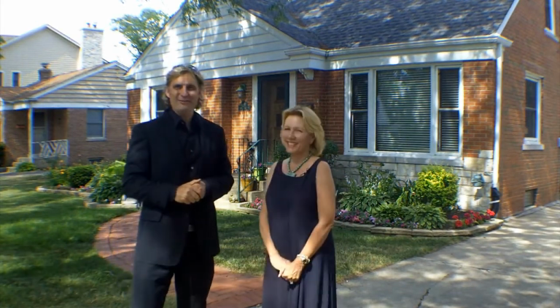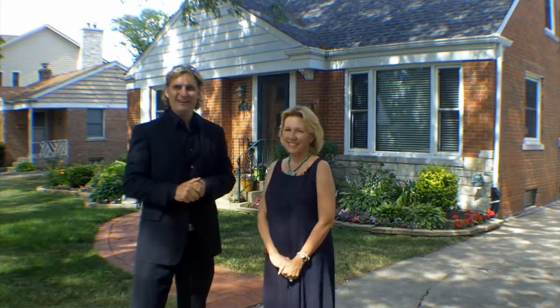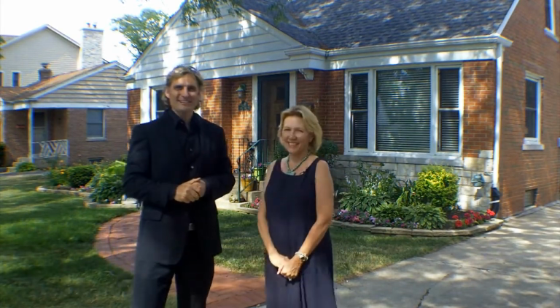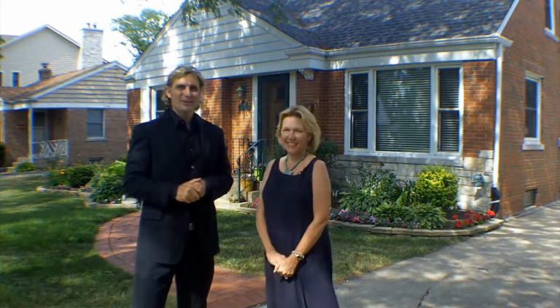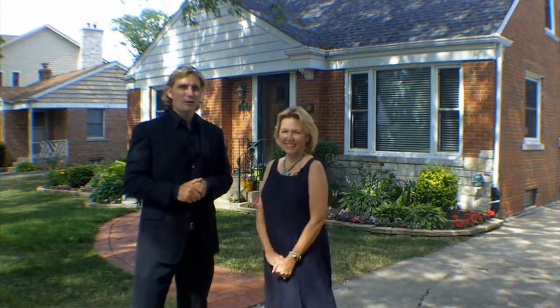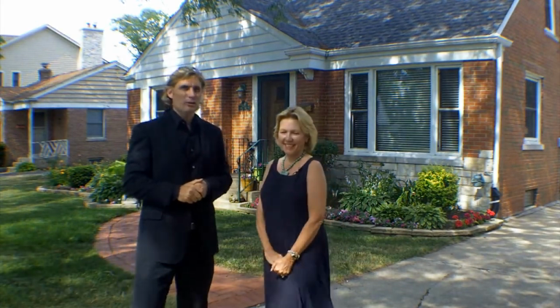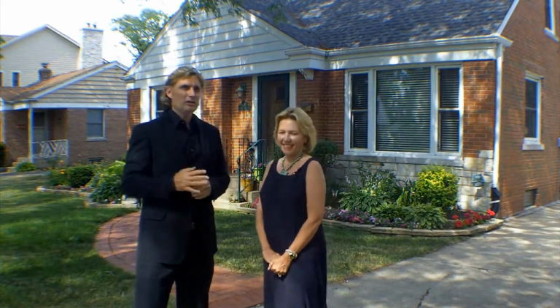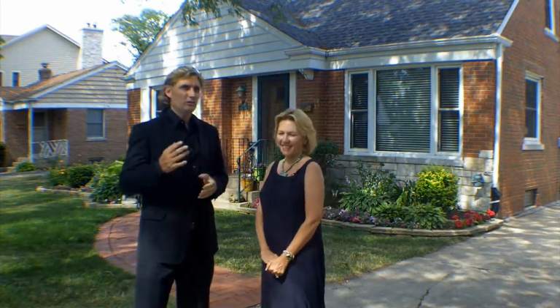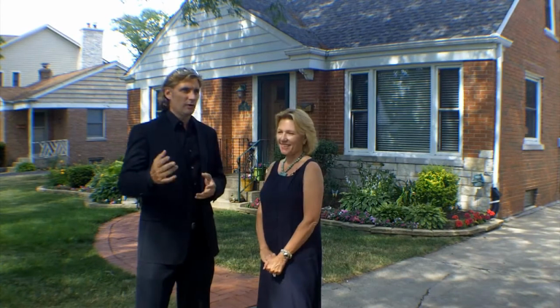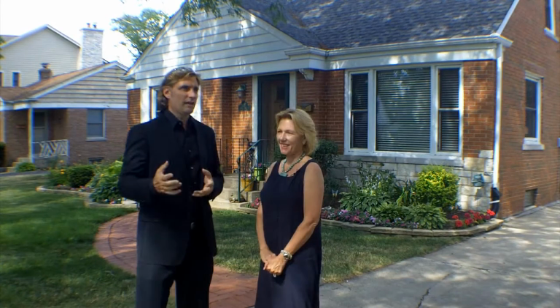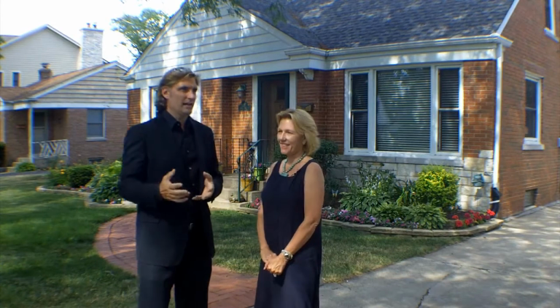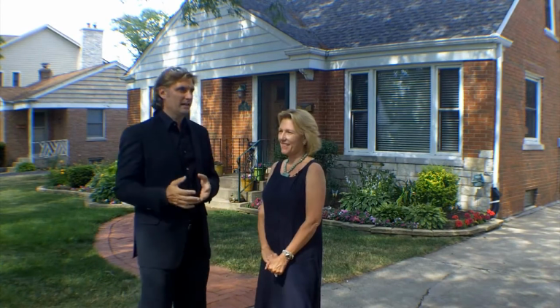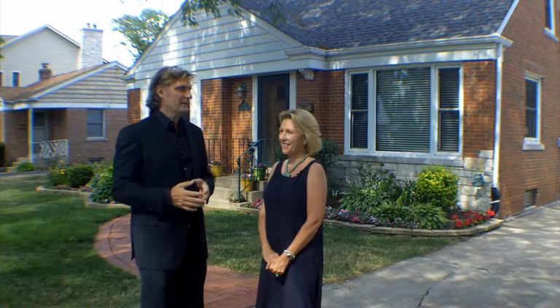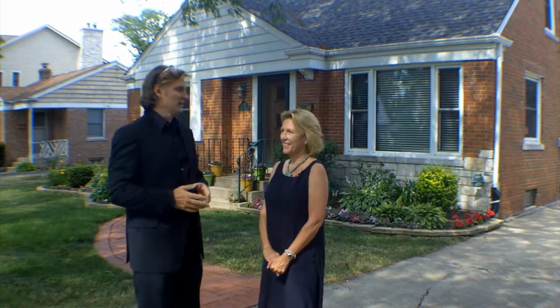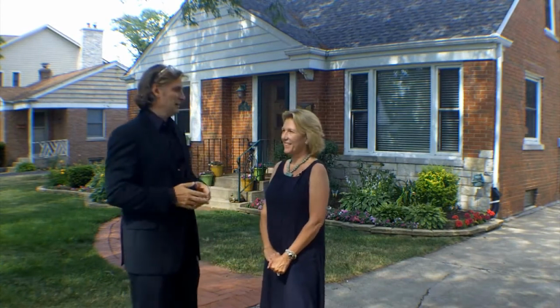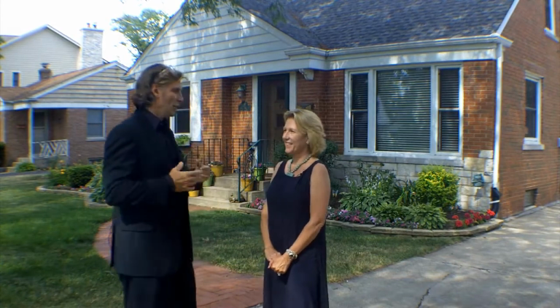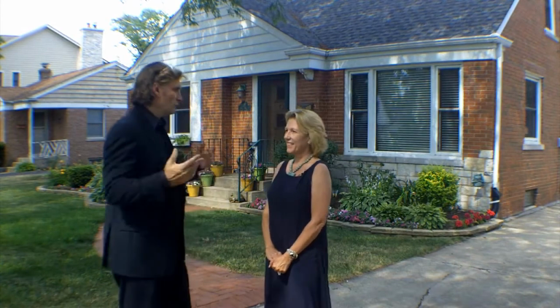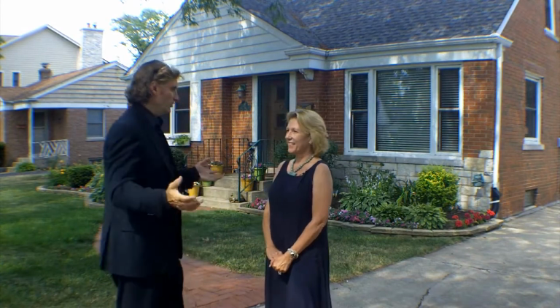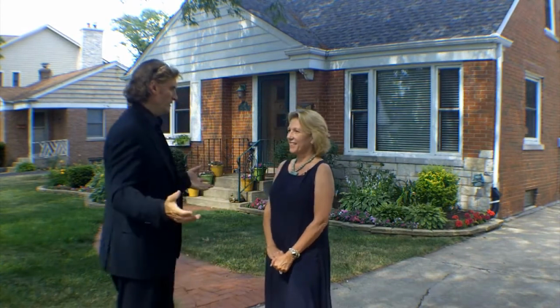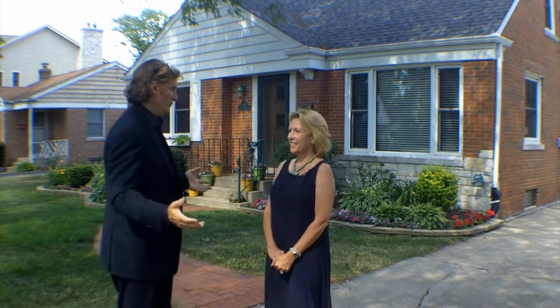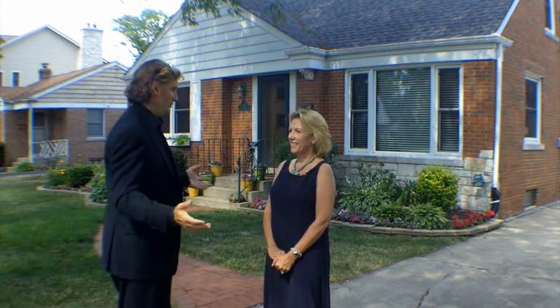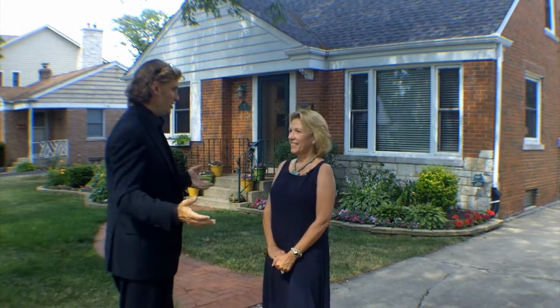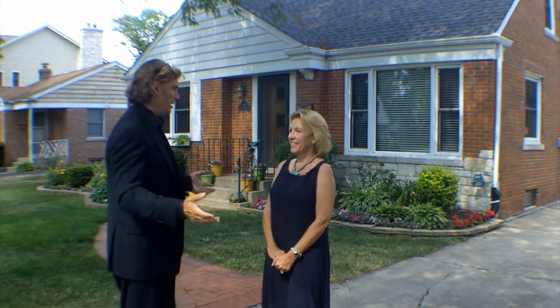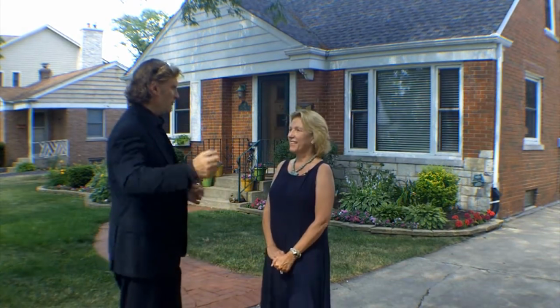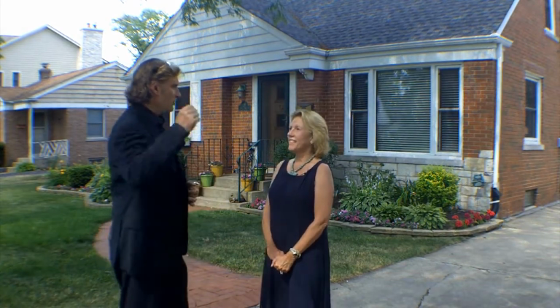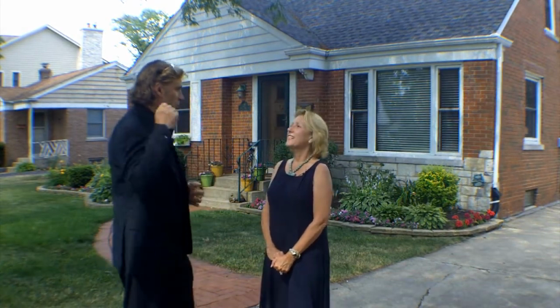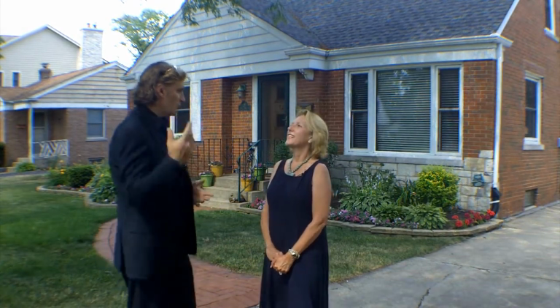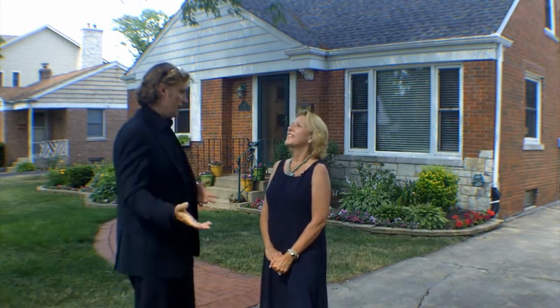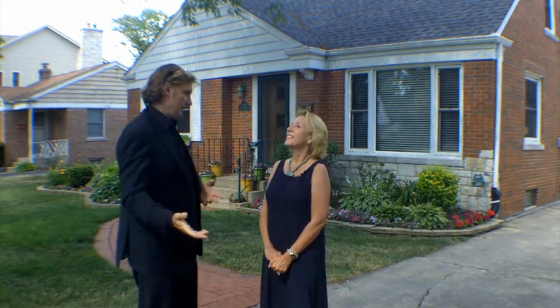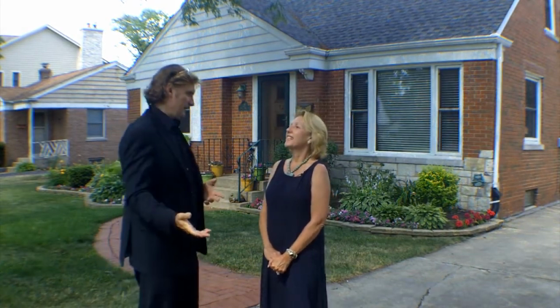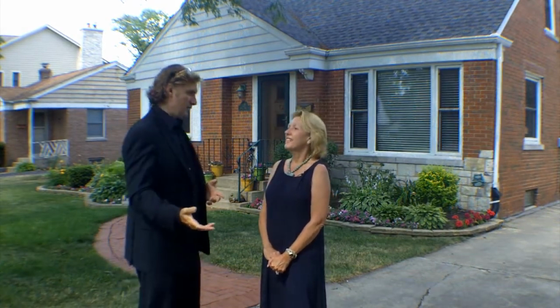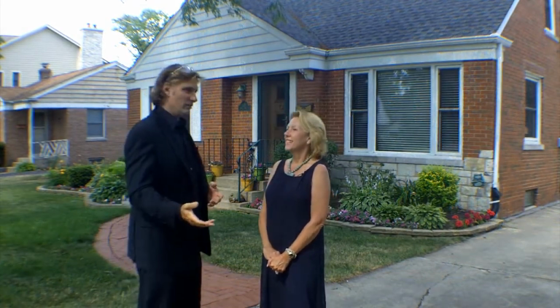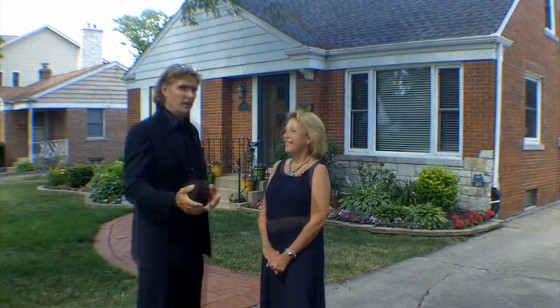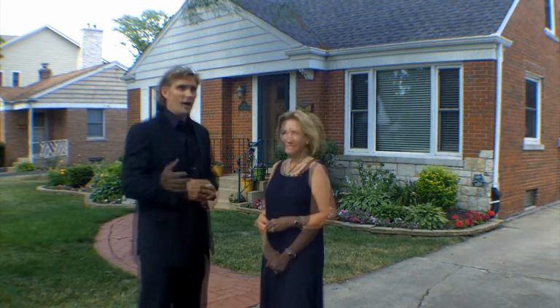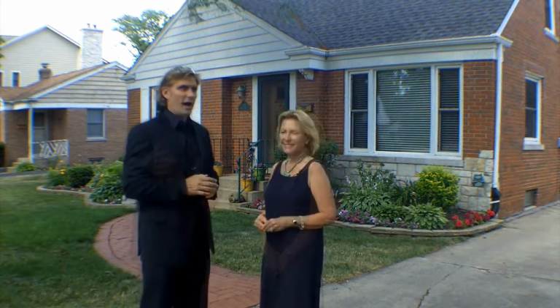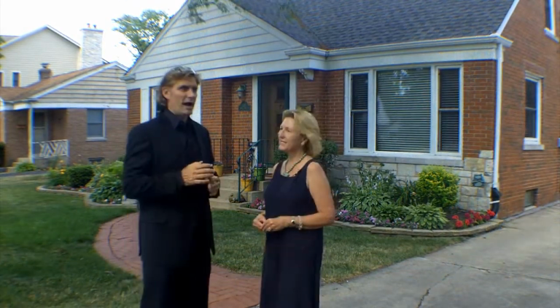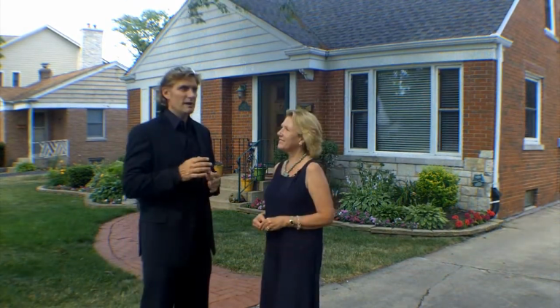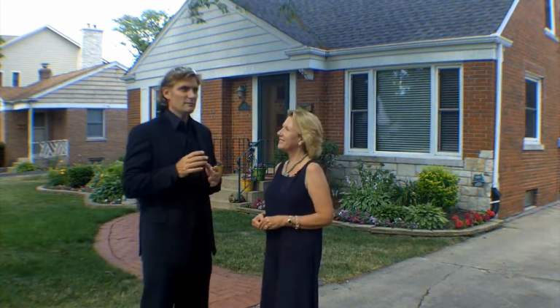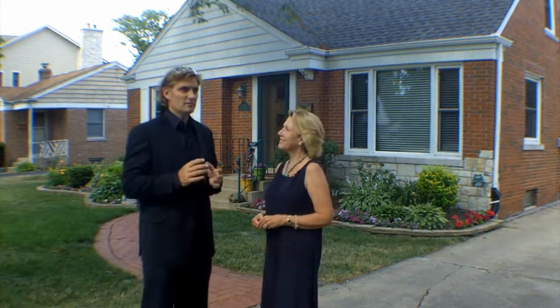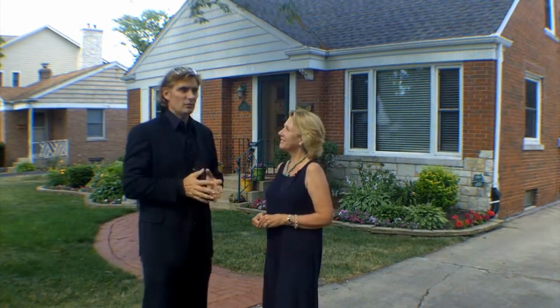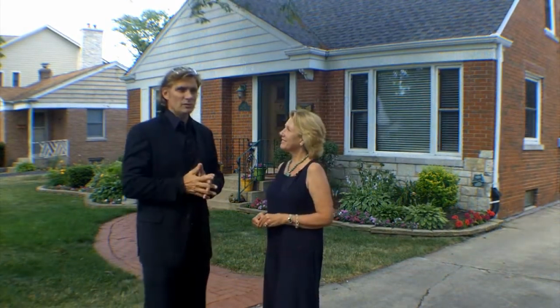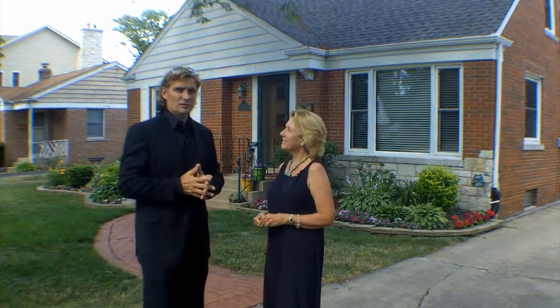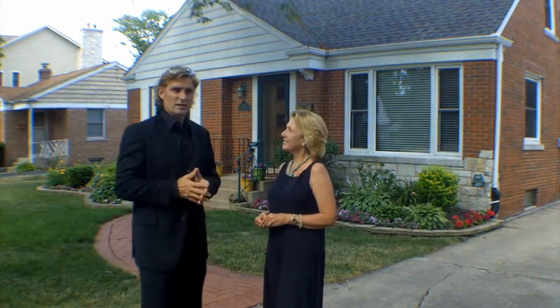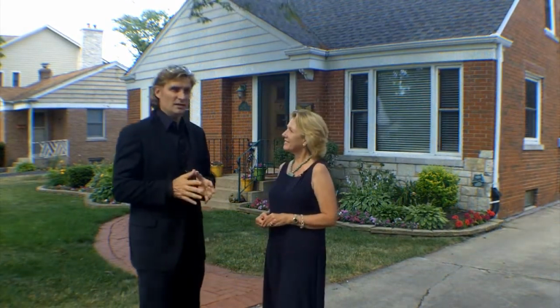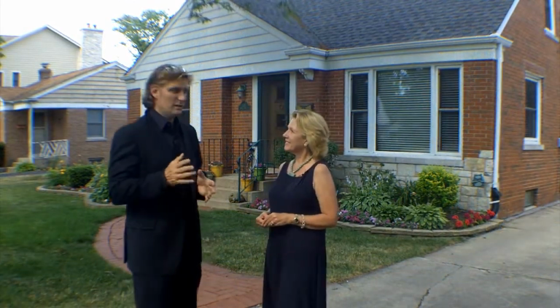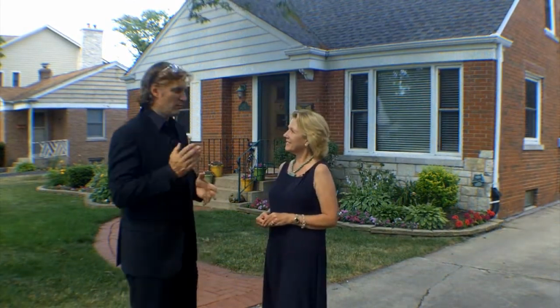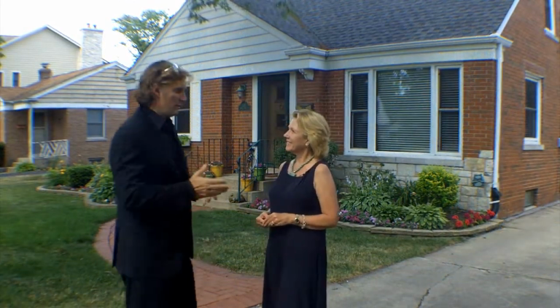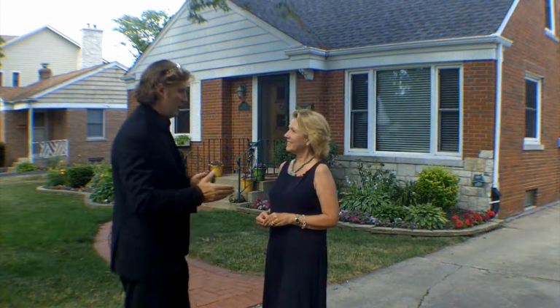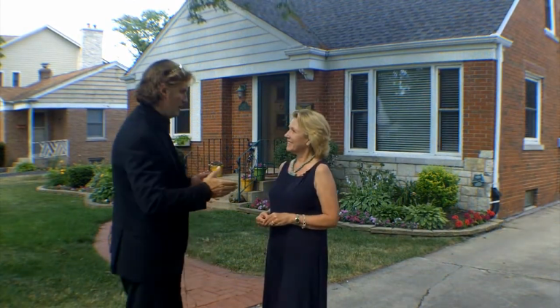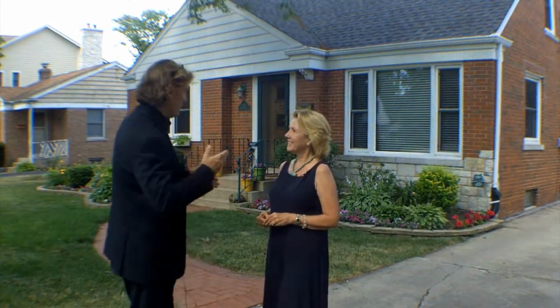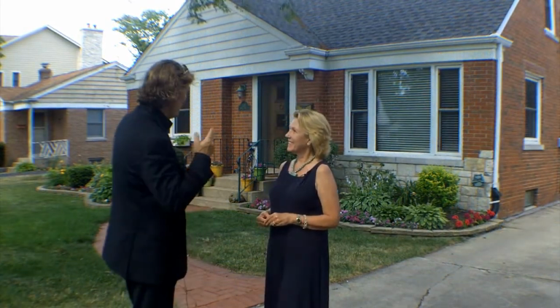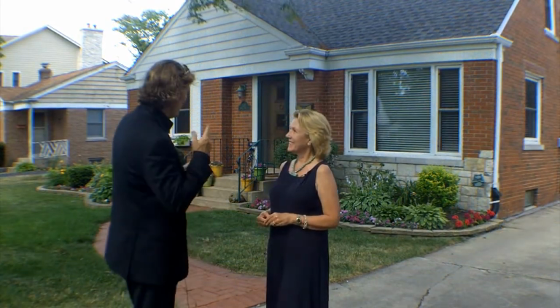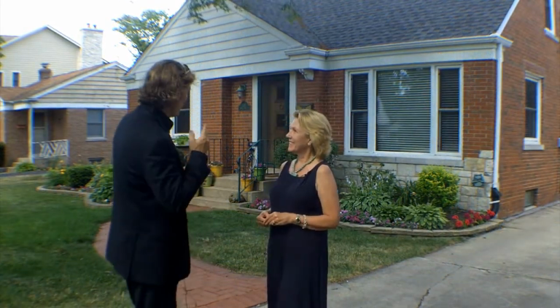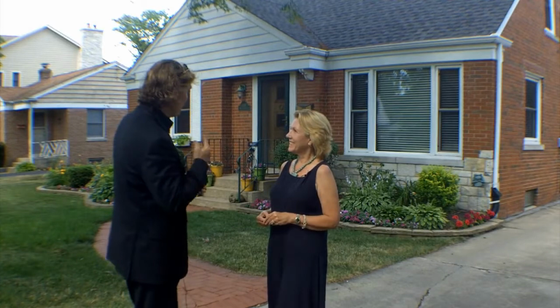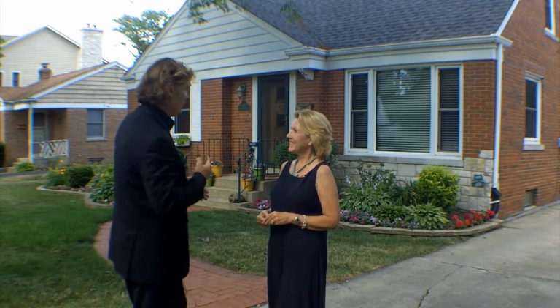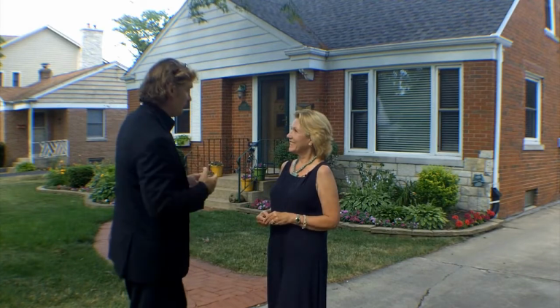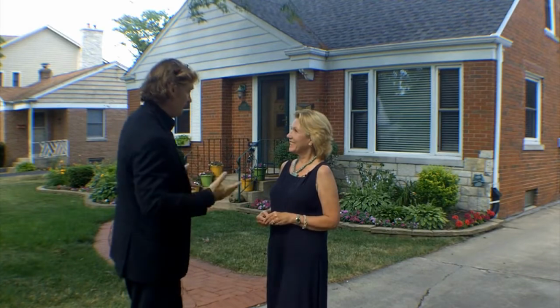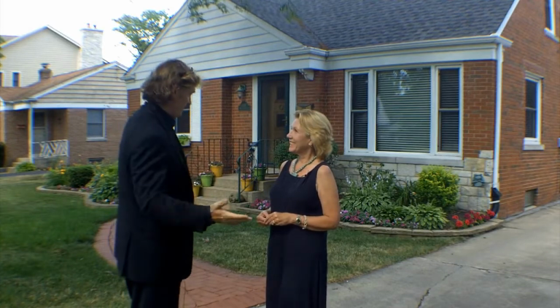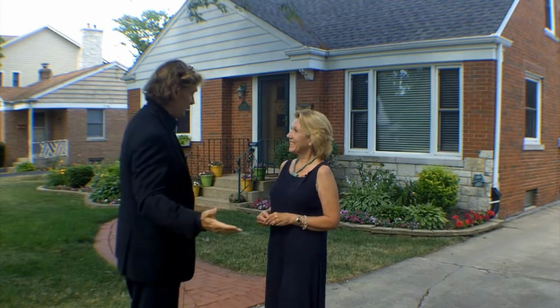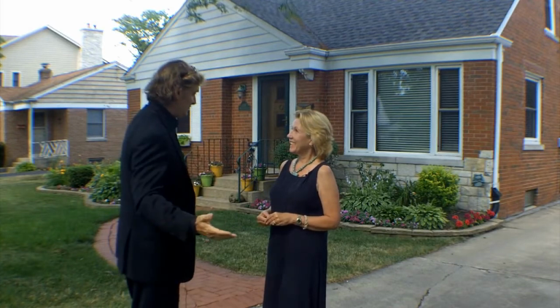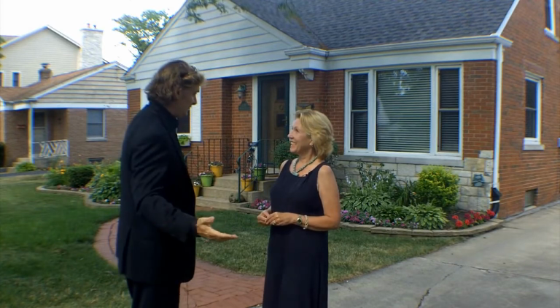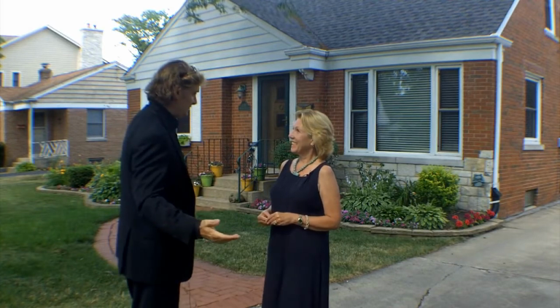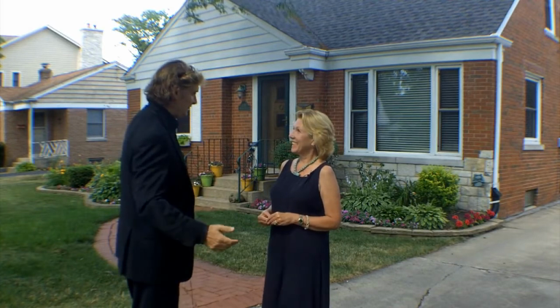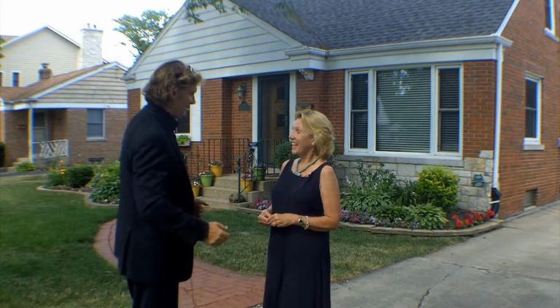But you are getting unbelievable charm and a great neighborhood. I am so excited that you brought me out here — I really would love to see inside.